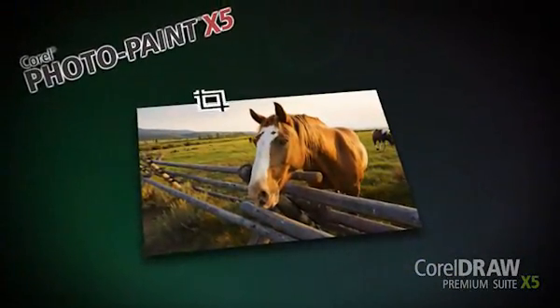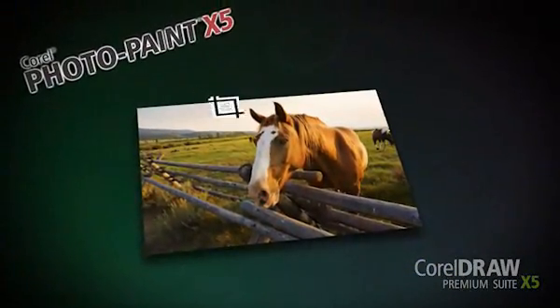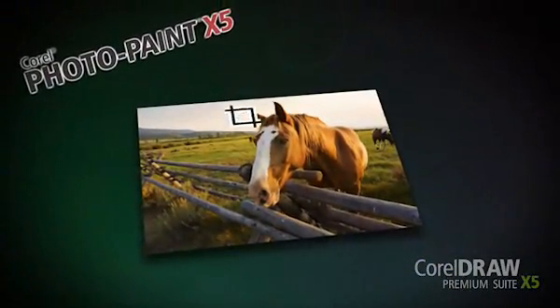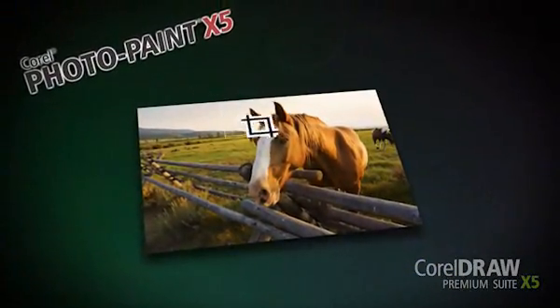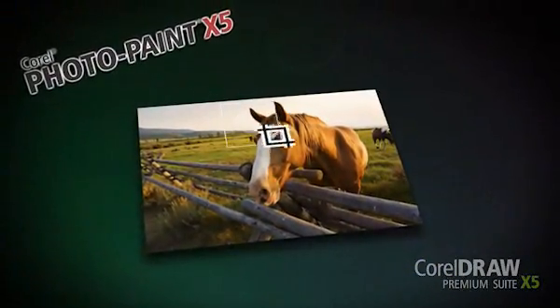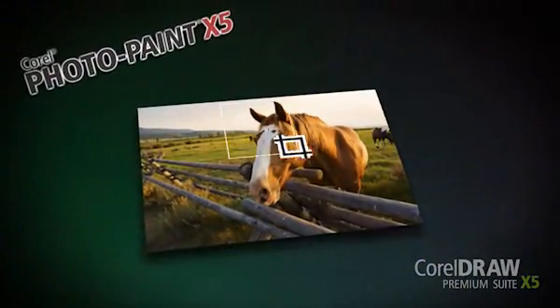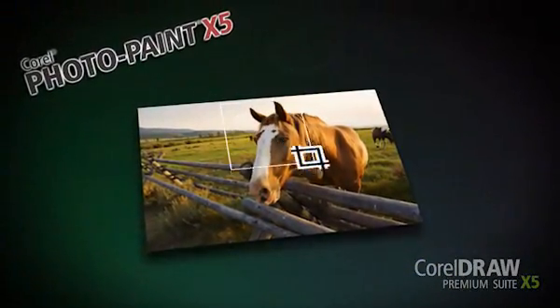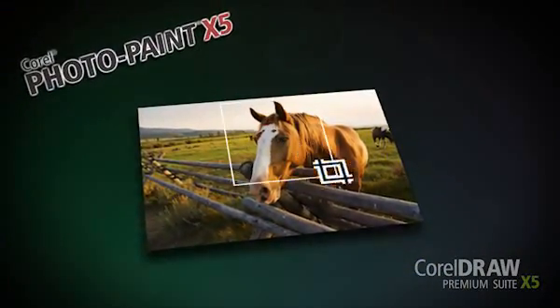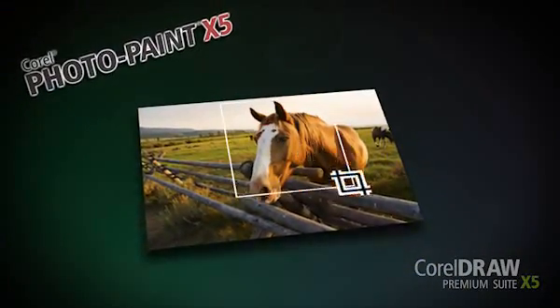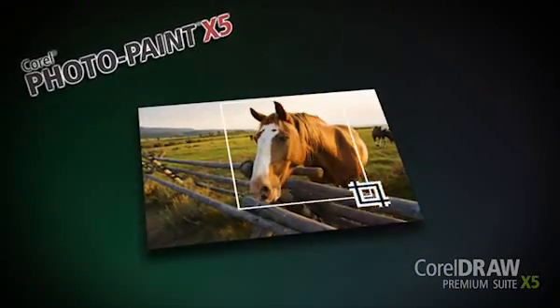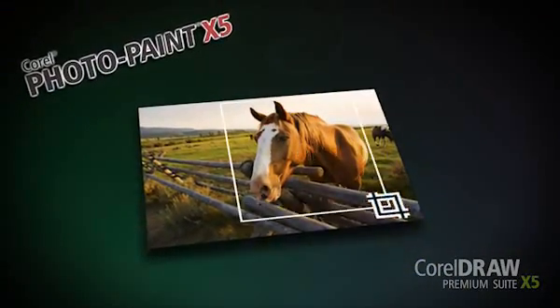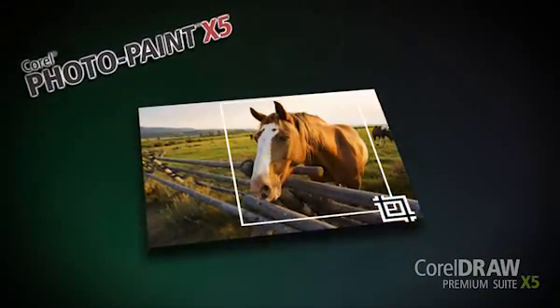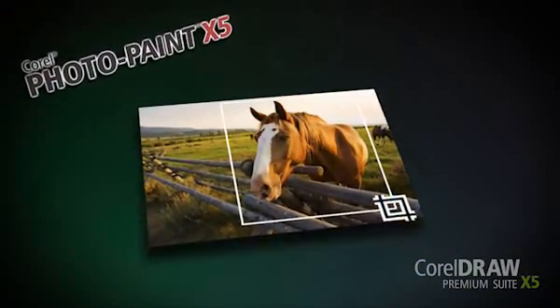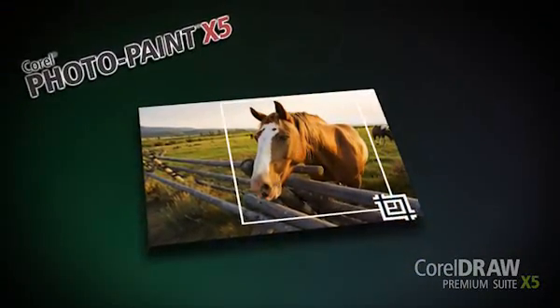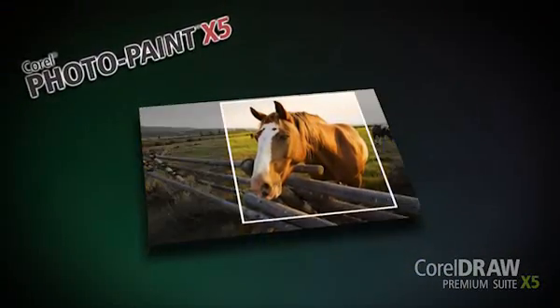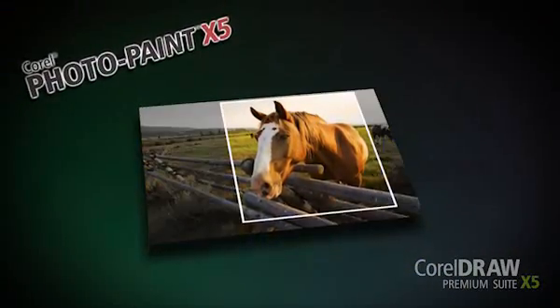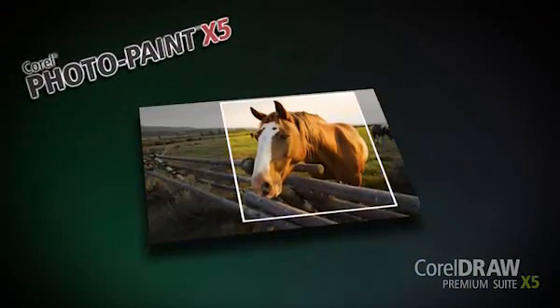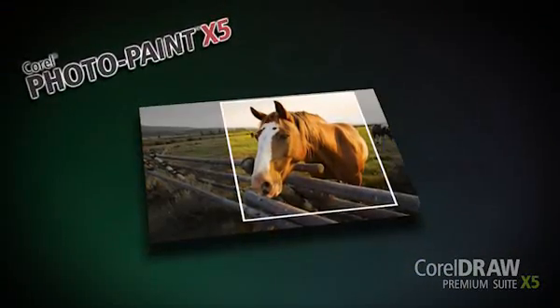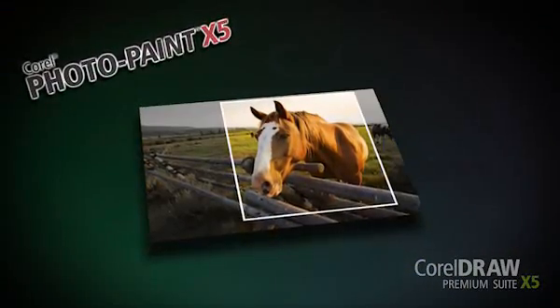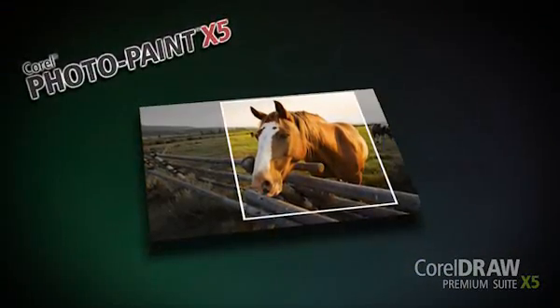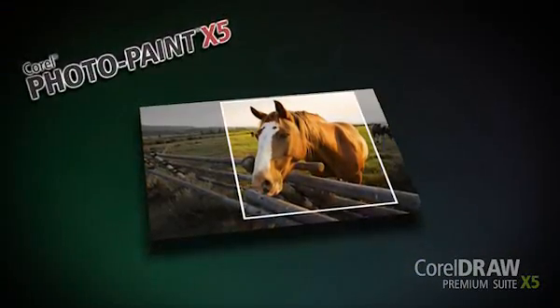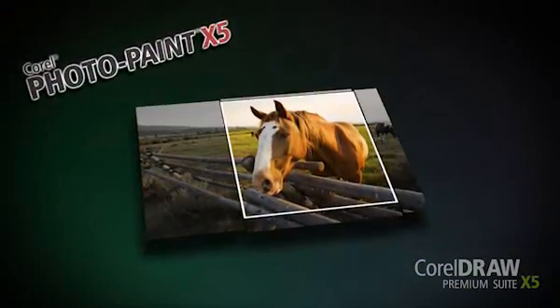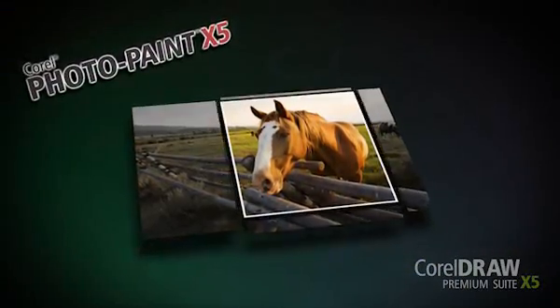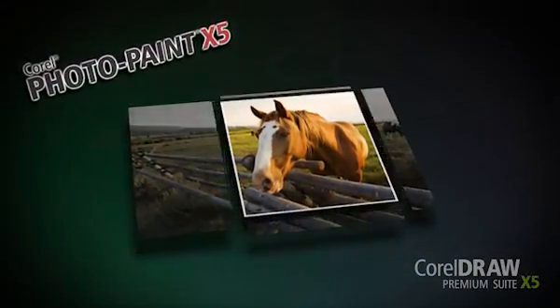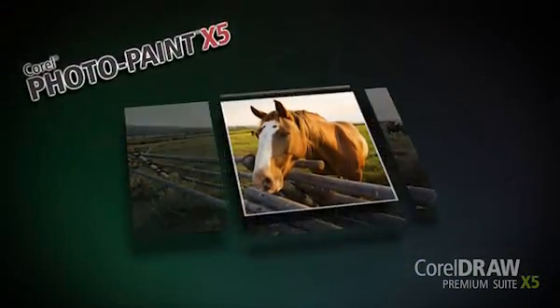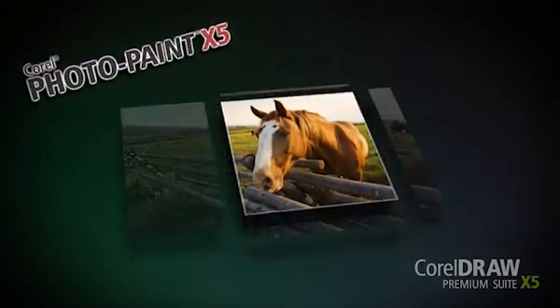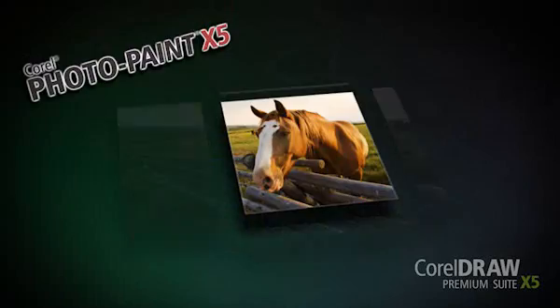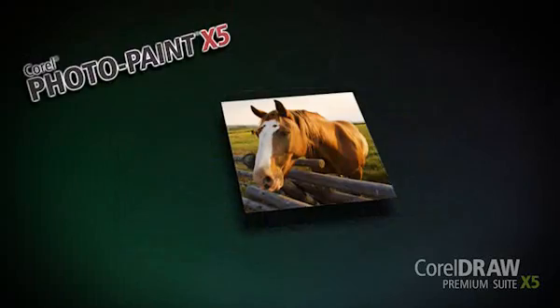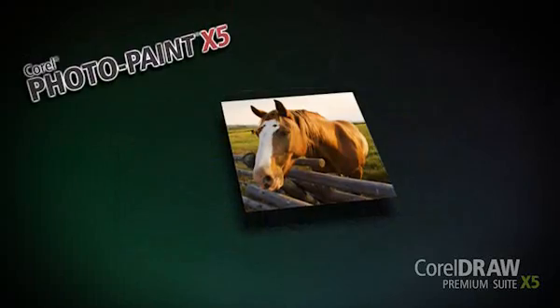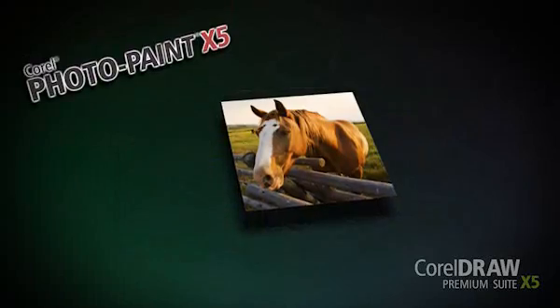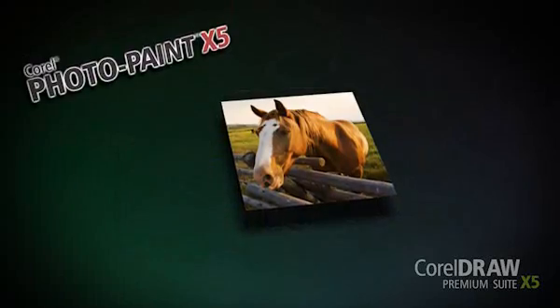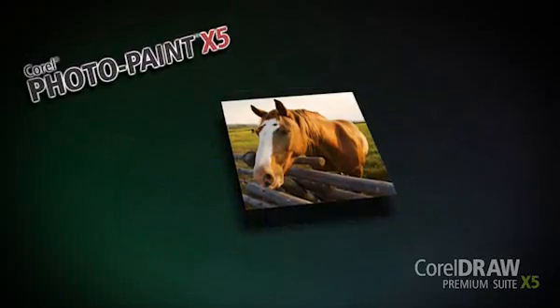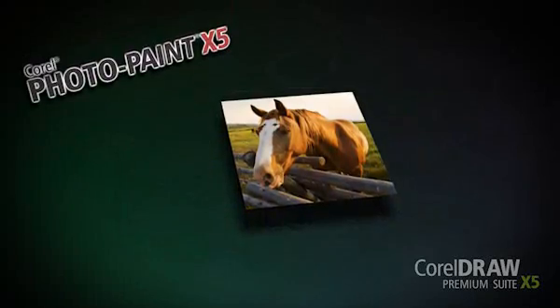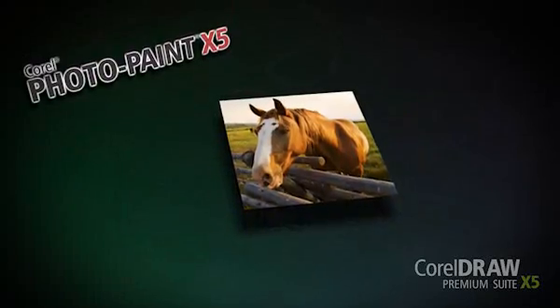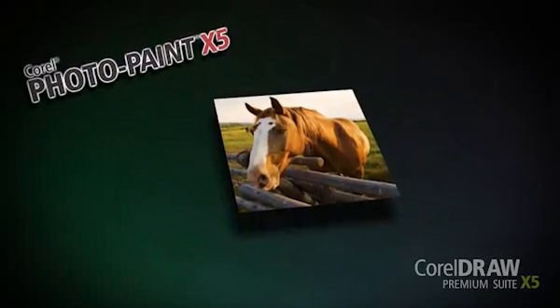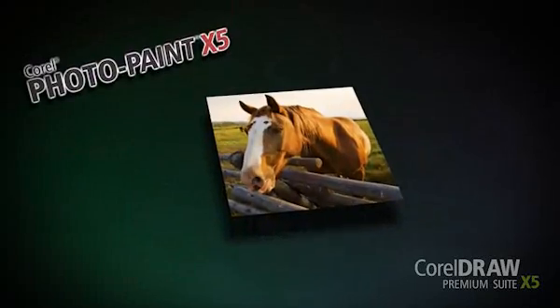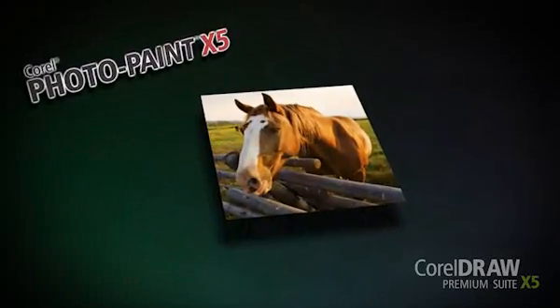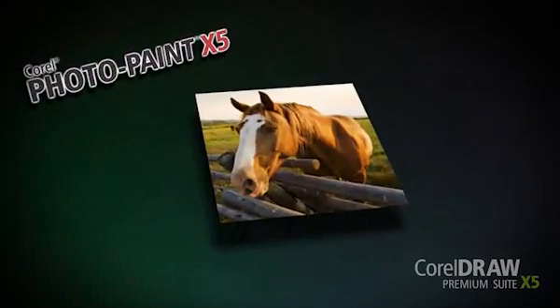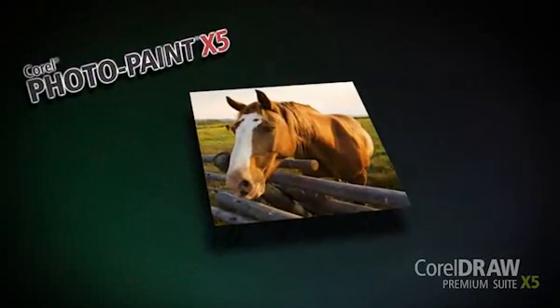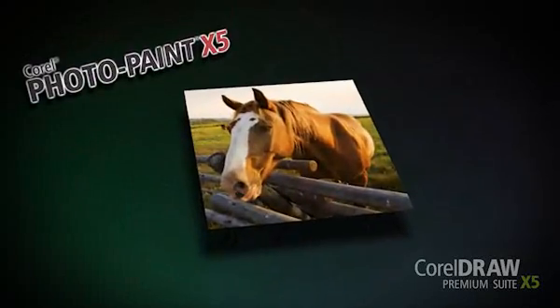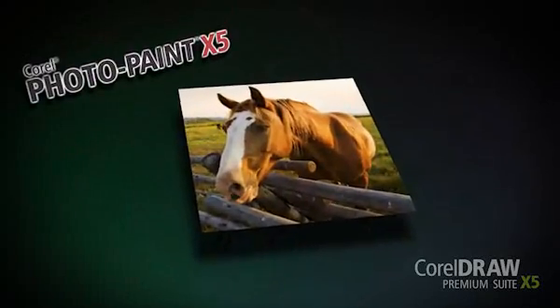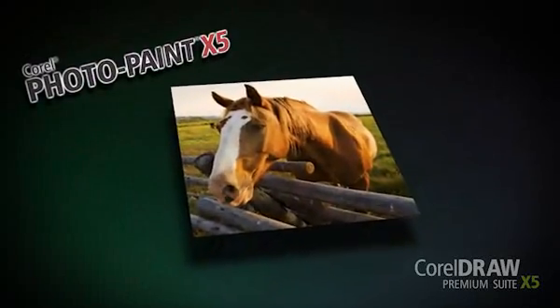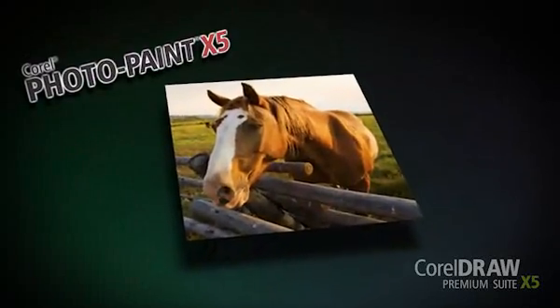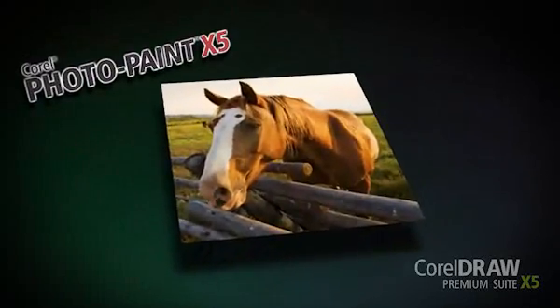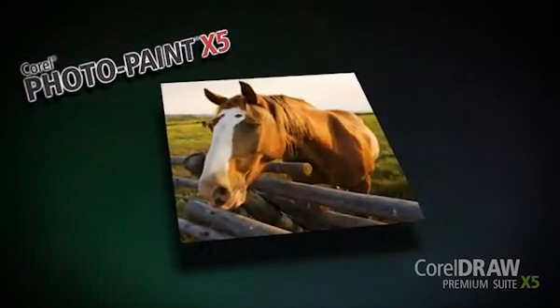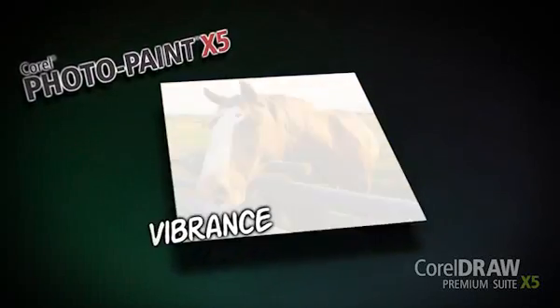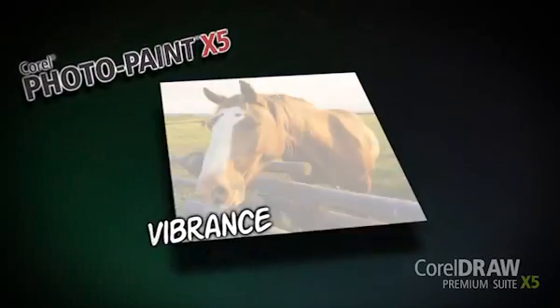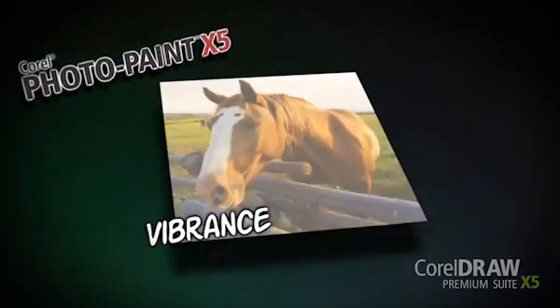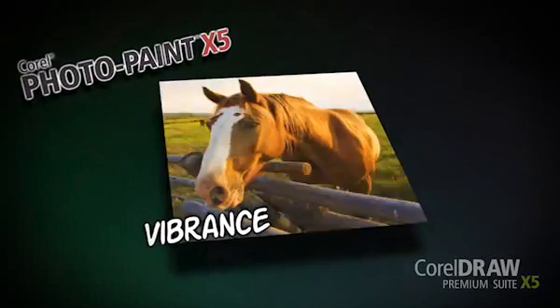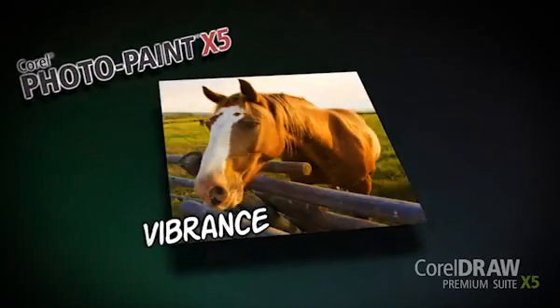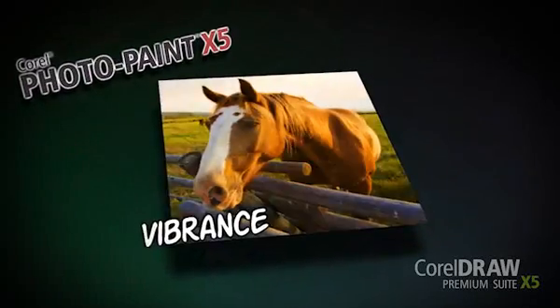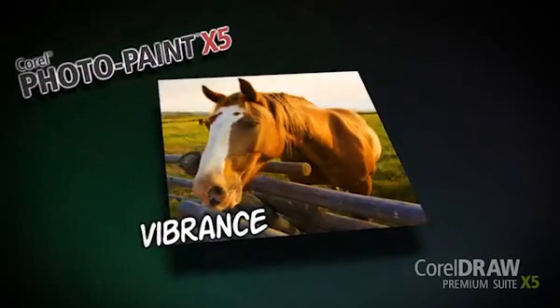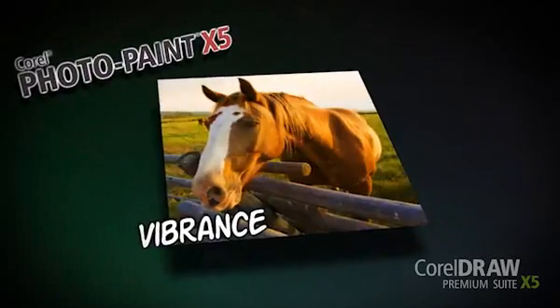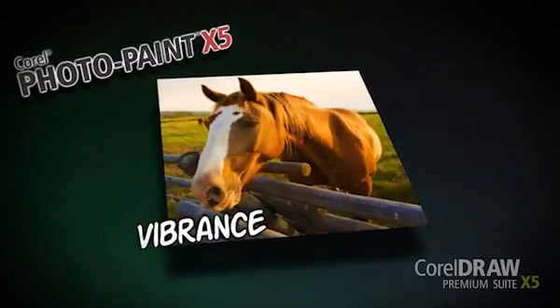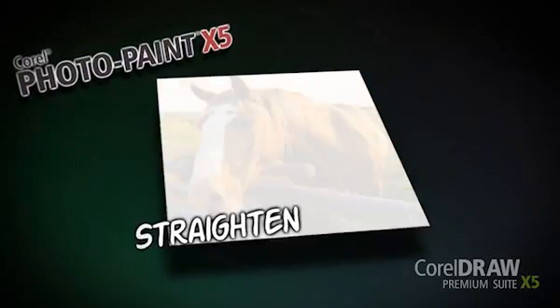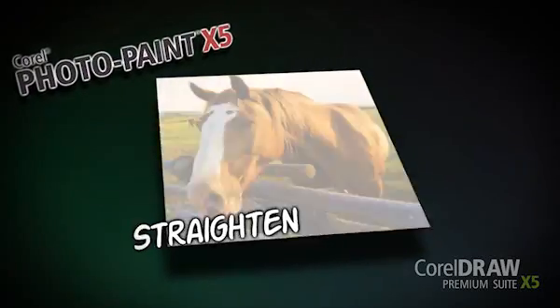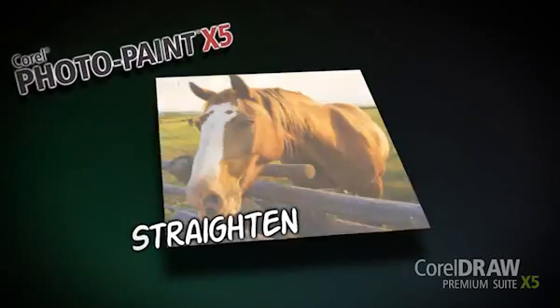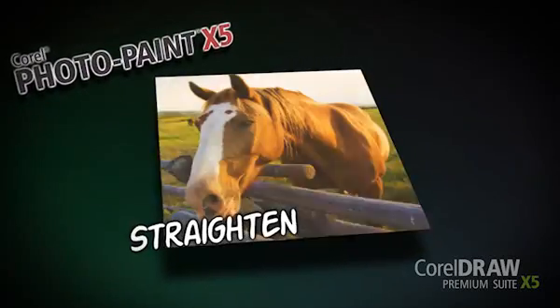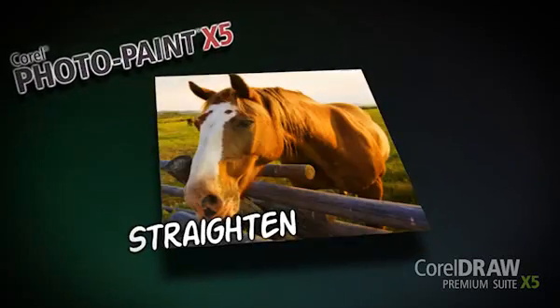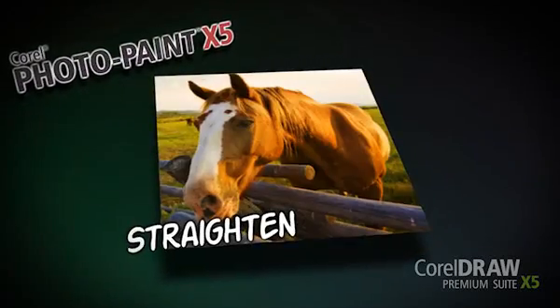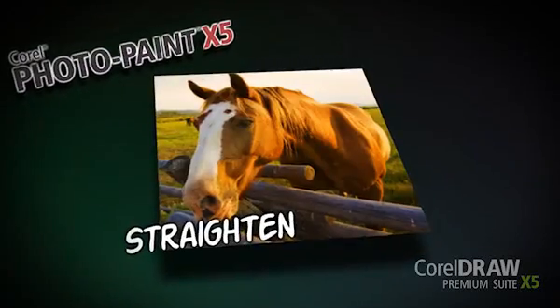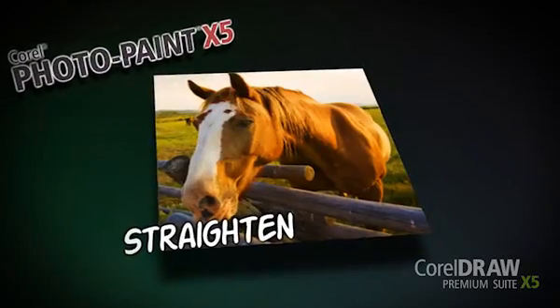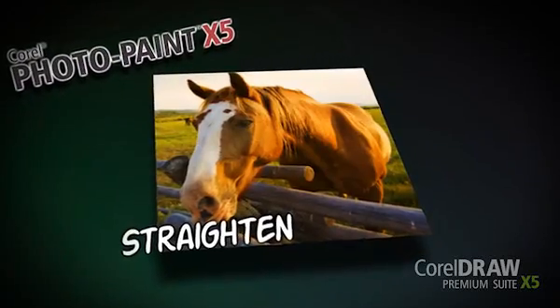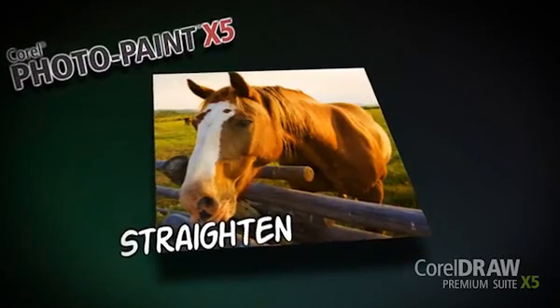Crop, enhance, and fix multiple photos at once with CorelDRAW's built-in photo editor, Corel PhotoPaint.